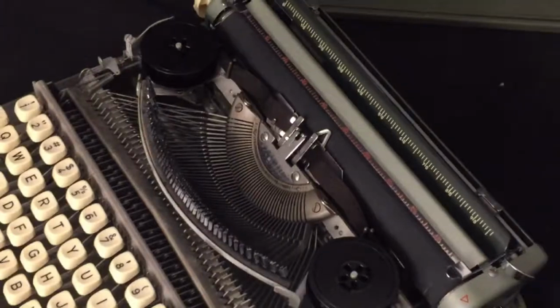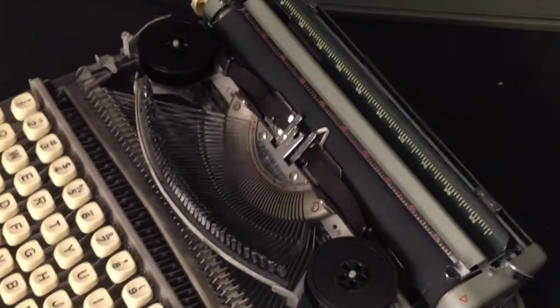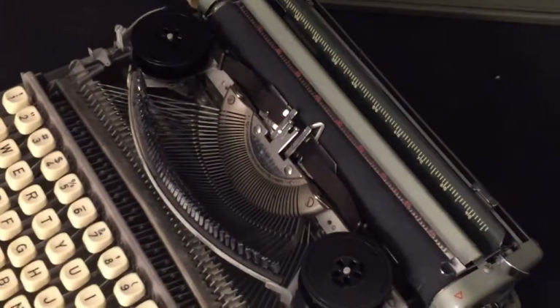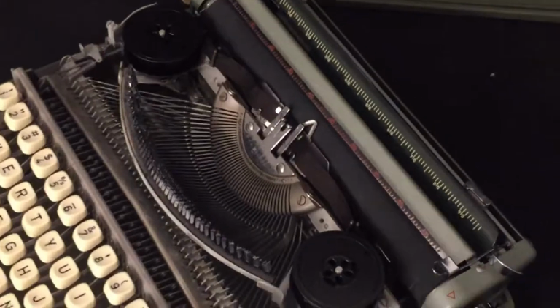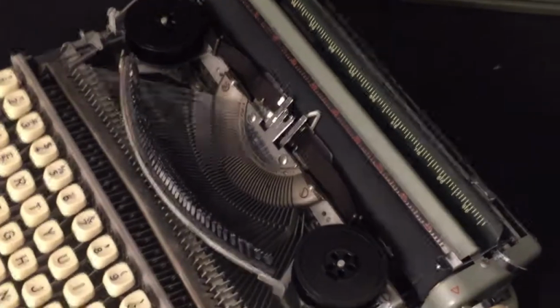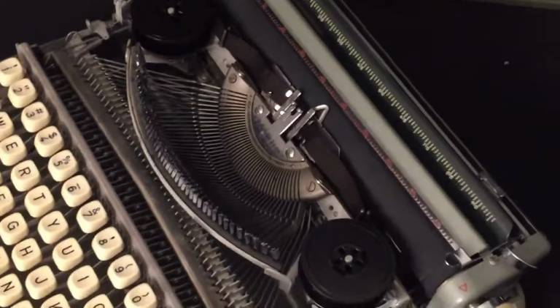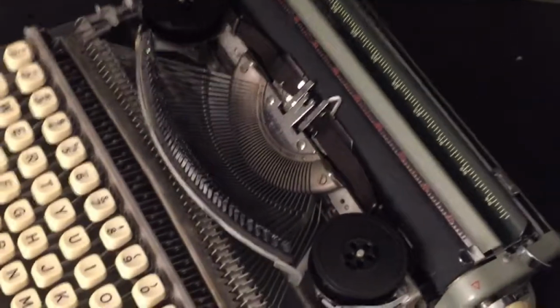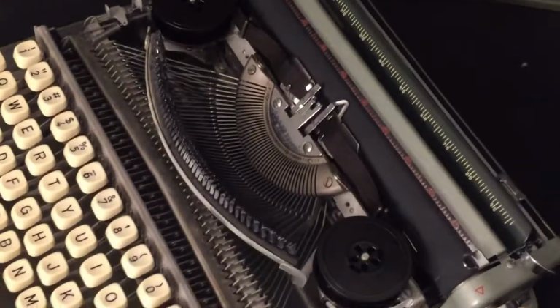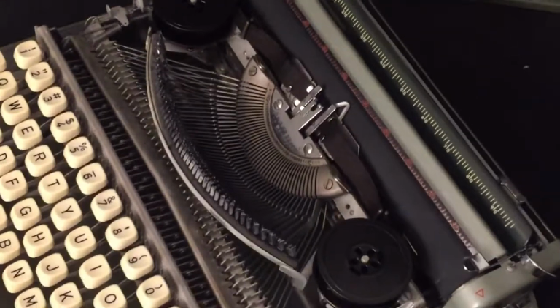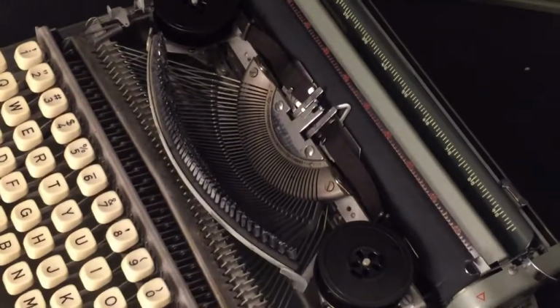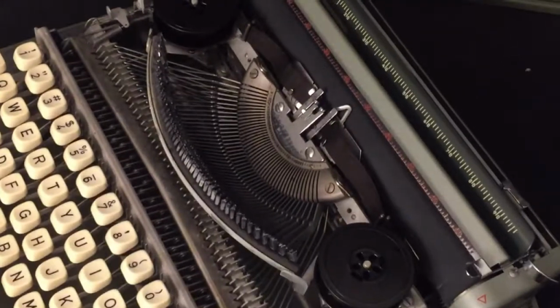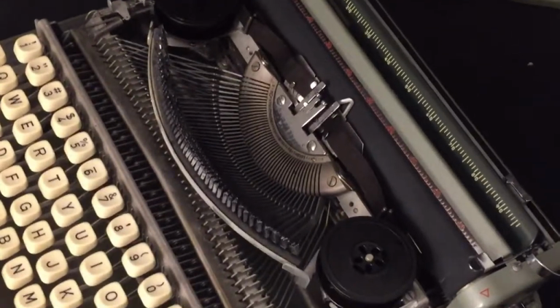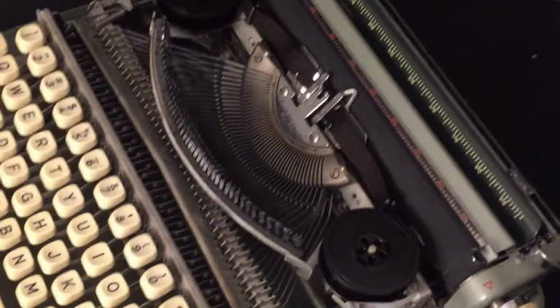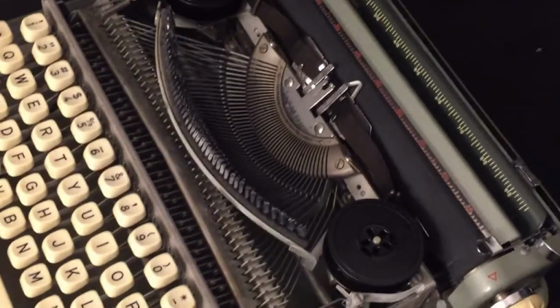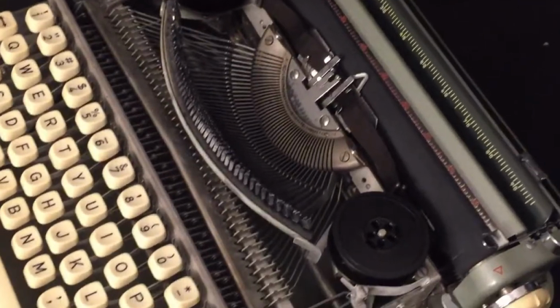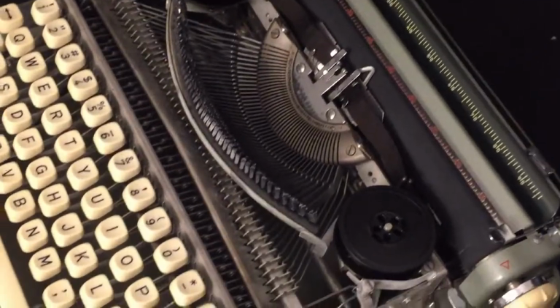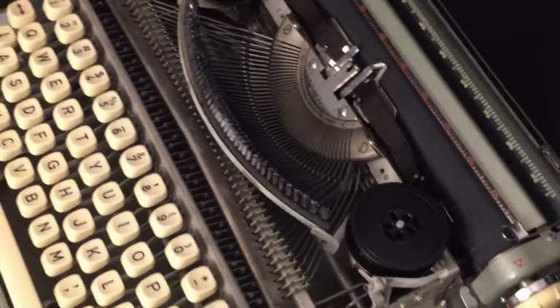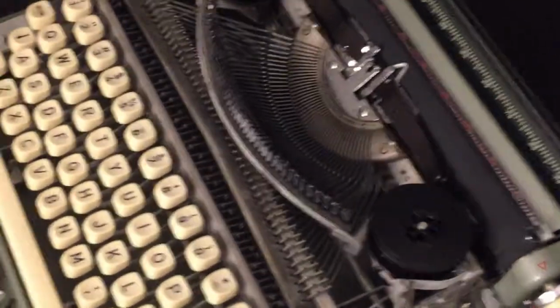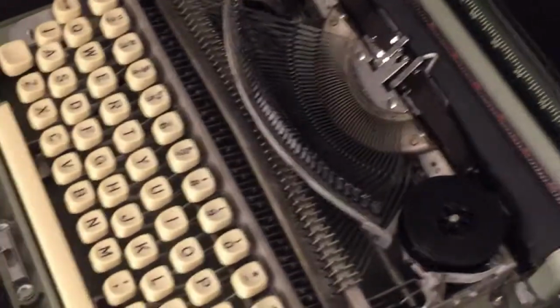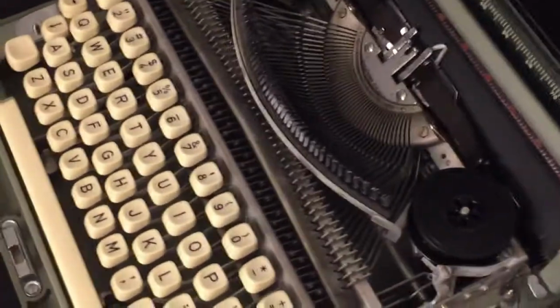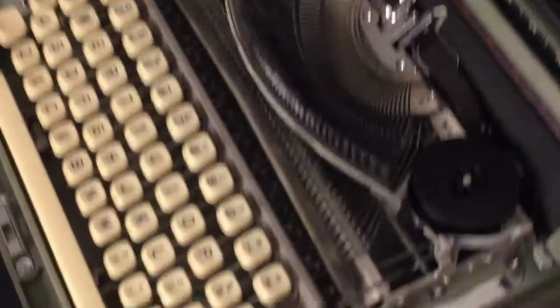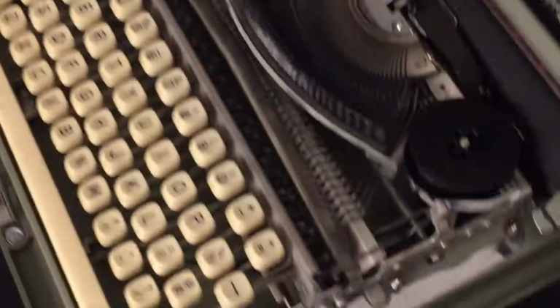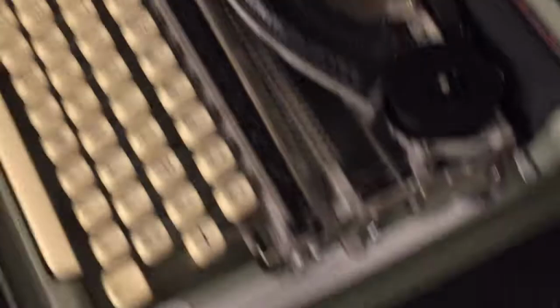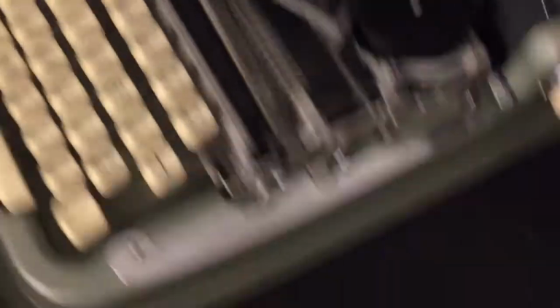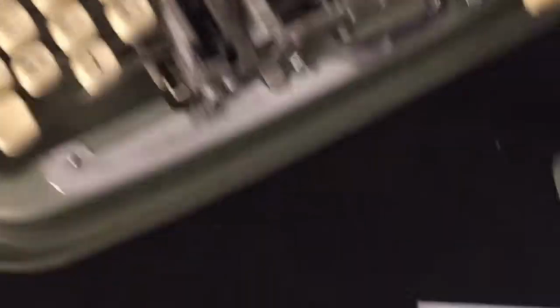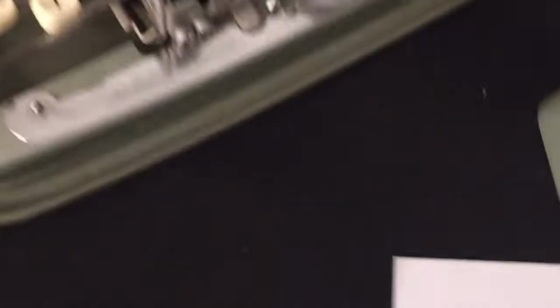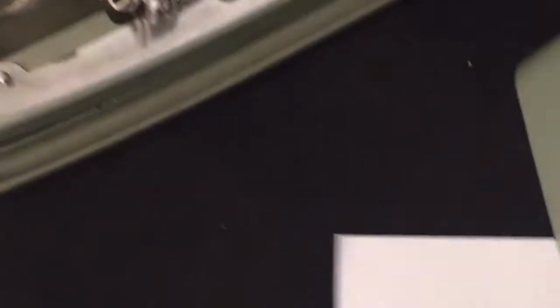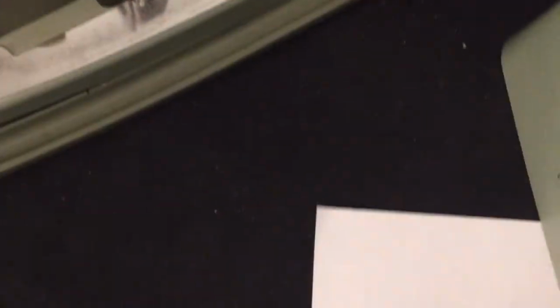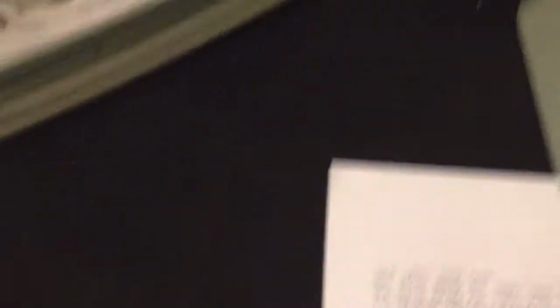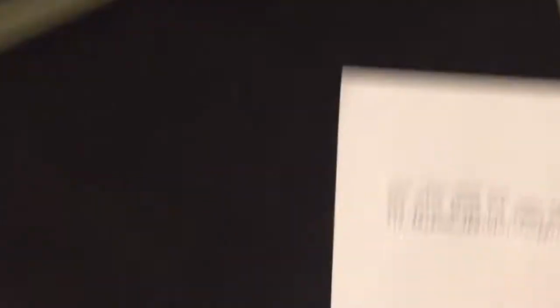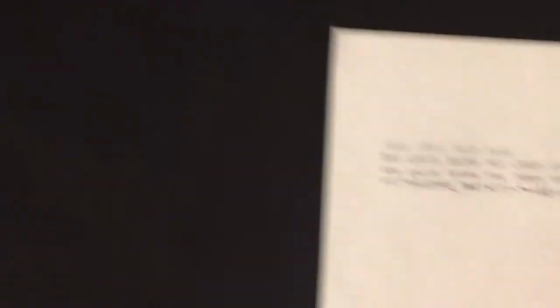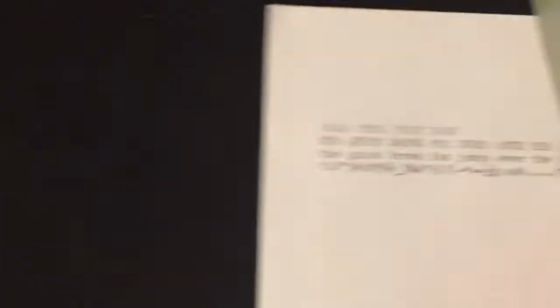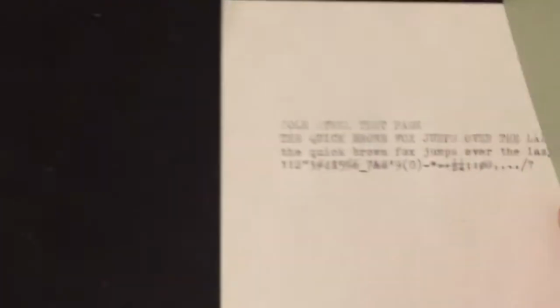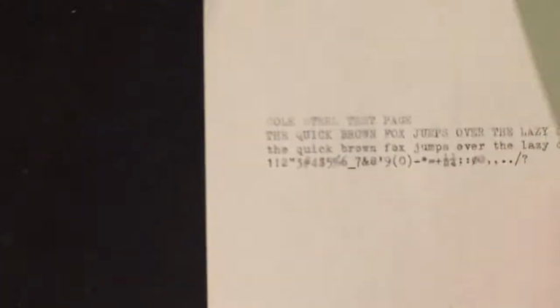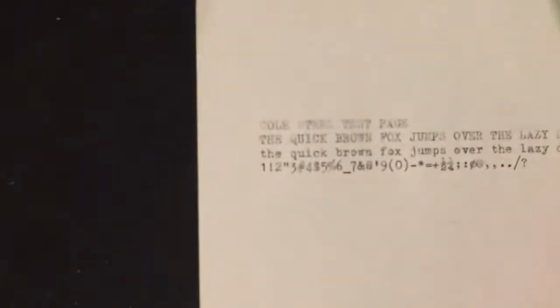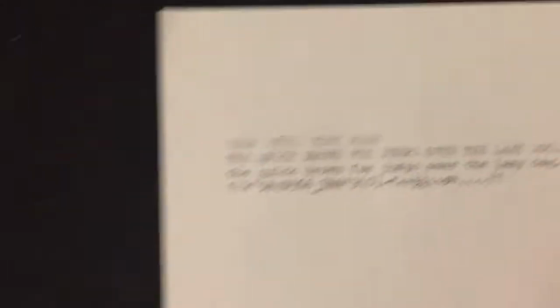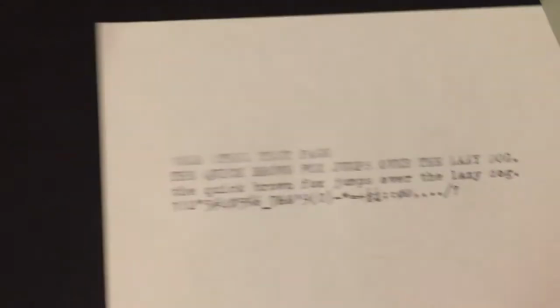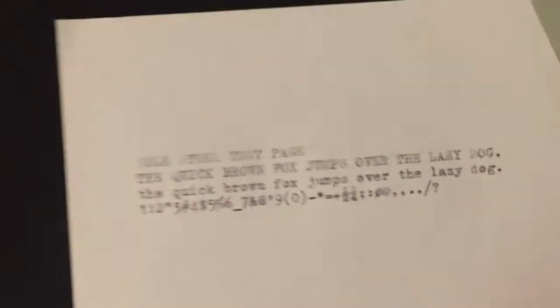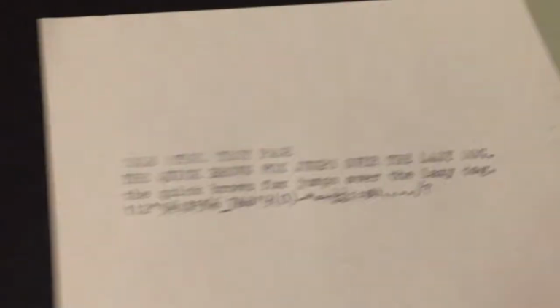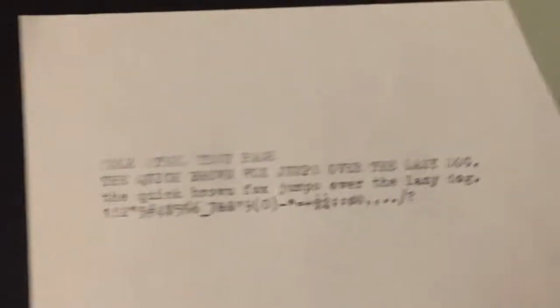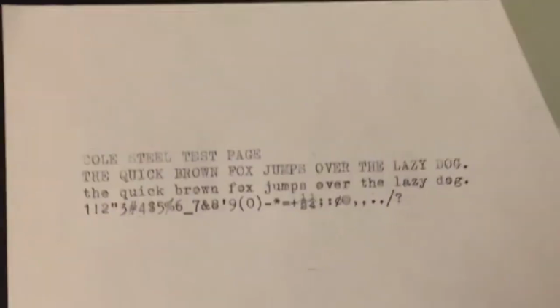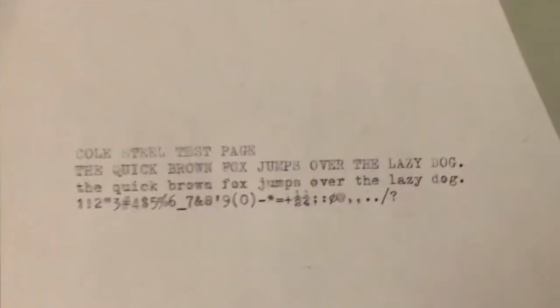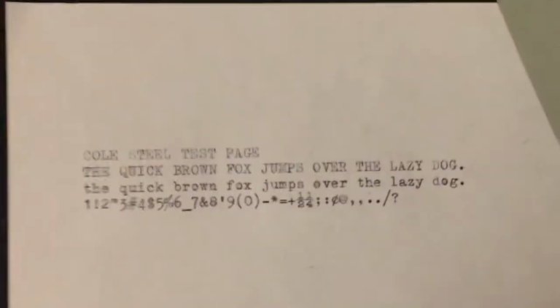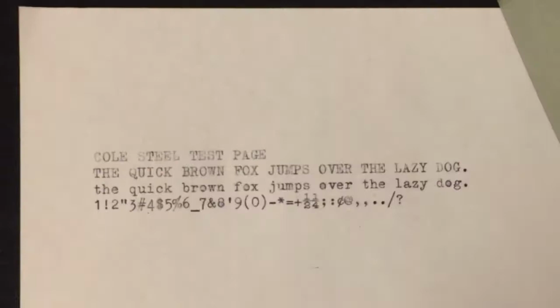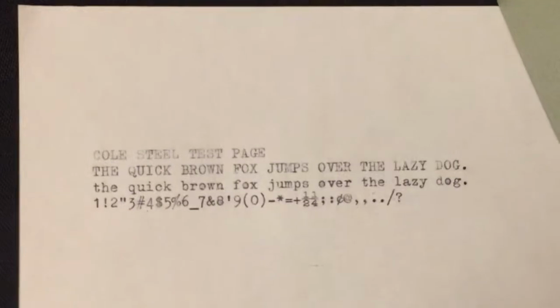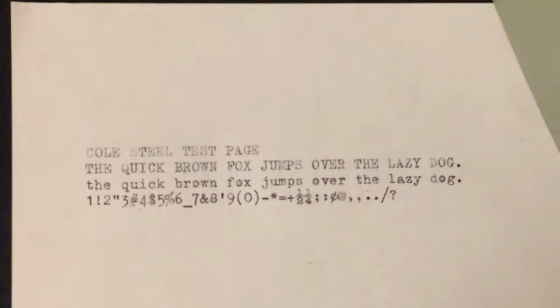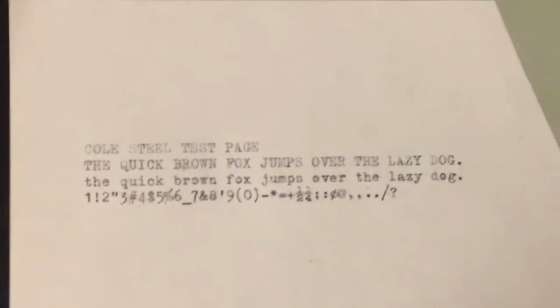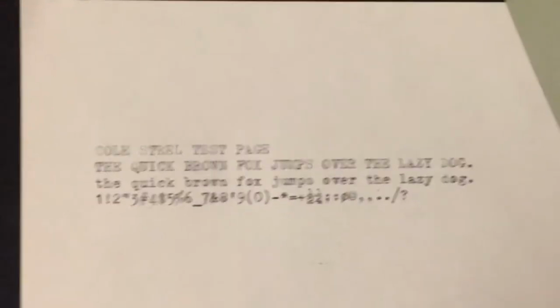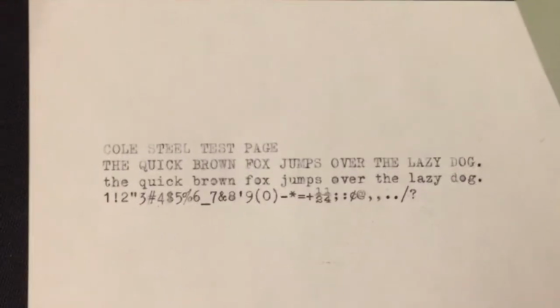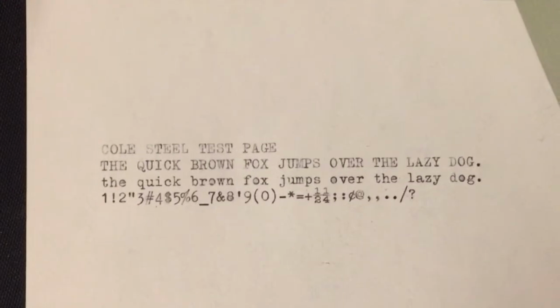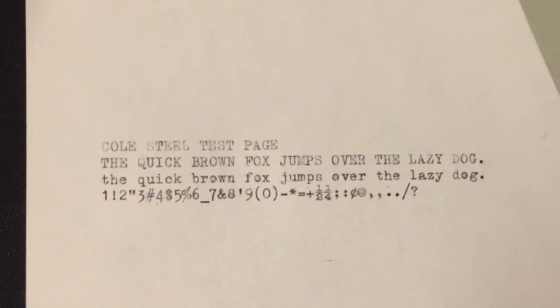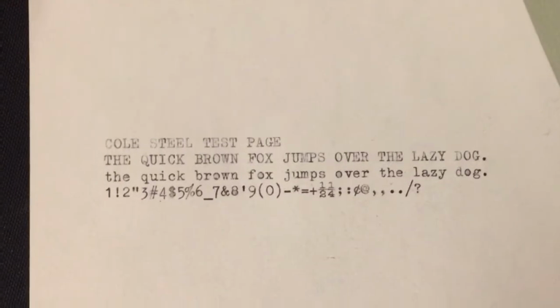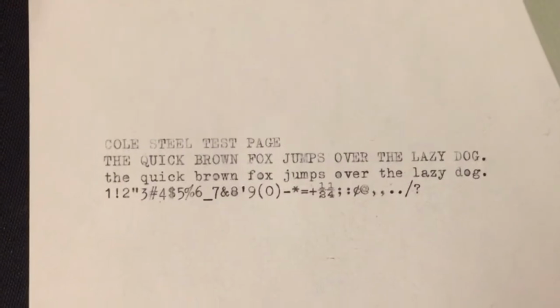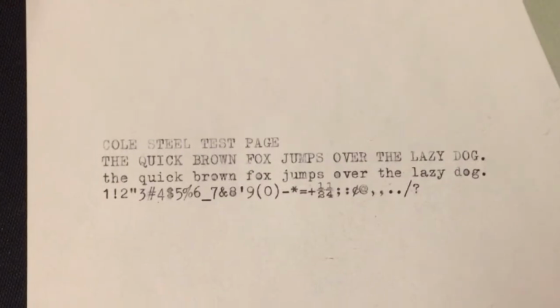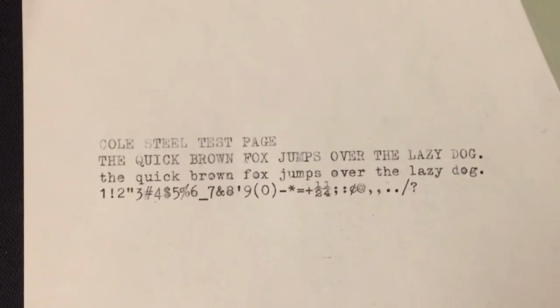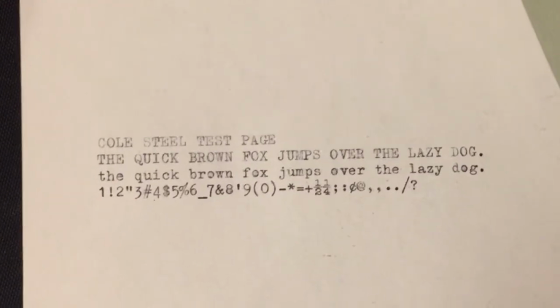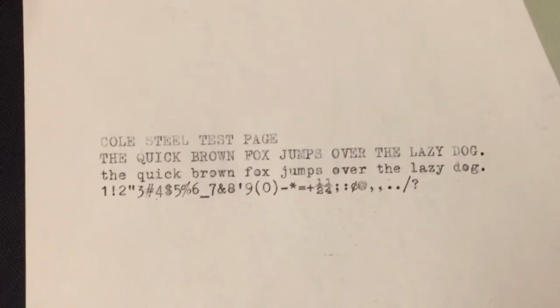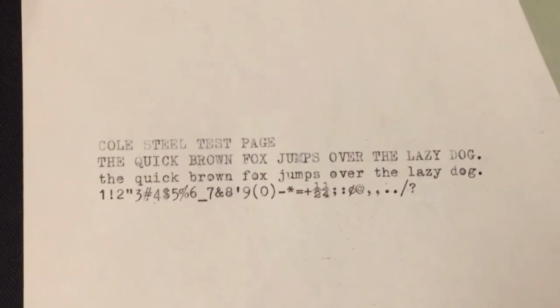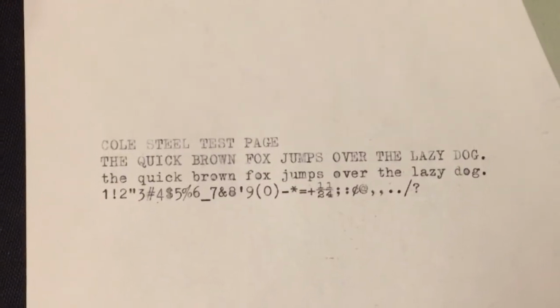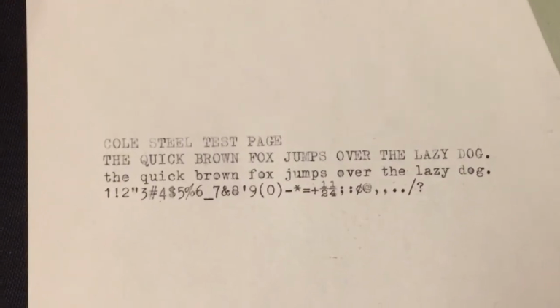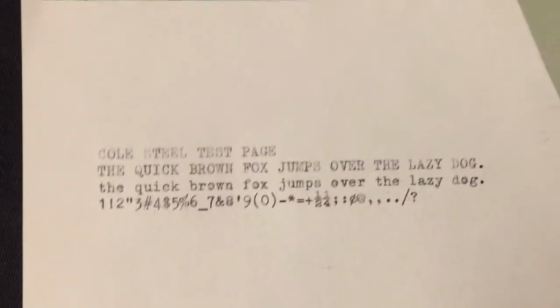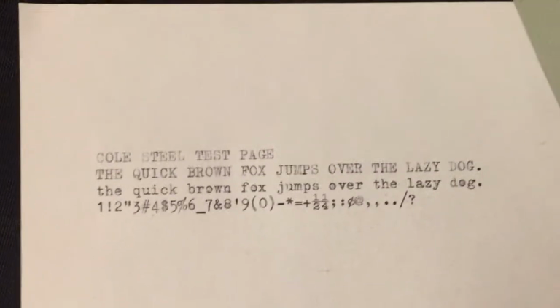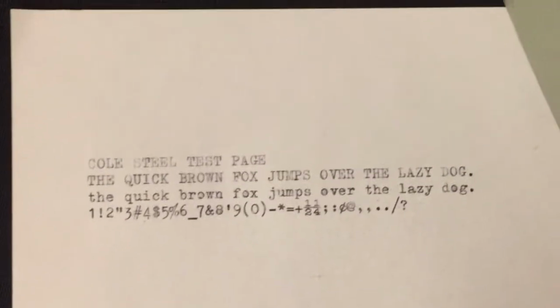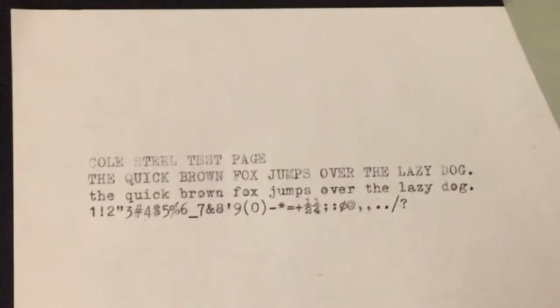This ribbon probably could stand to be replaced. I have a typing sample here — it's typing okay but it's a little dry.